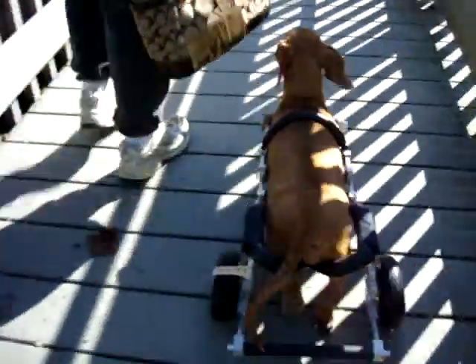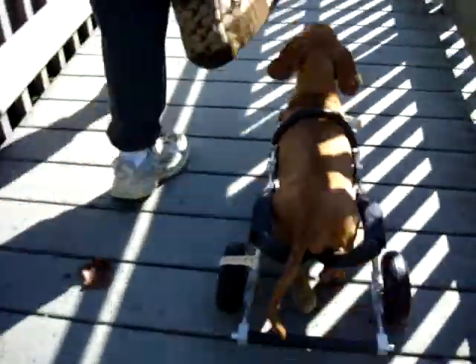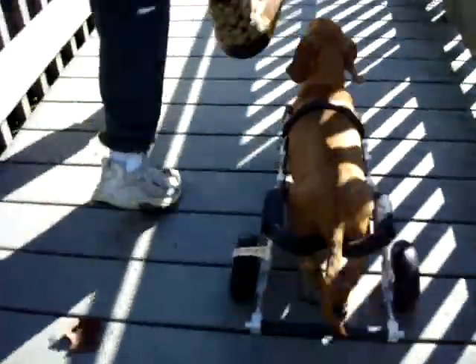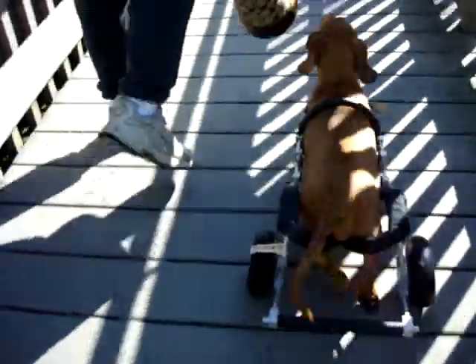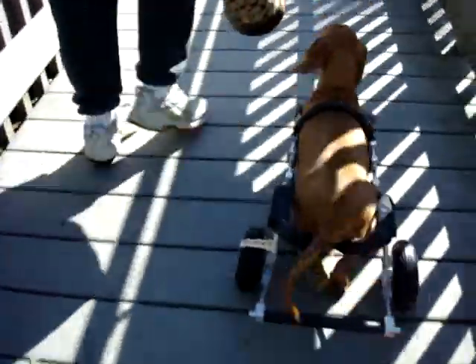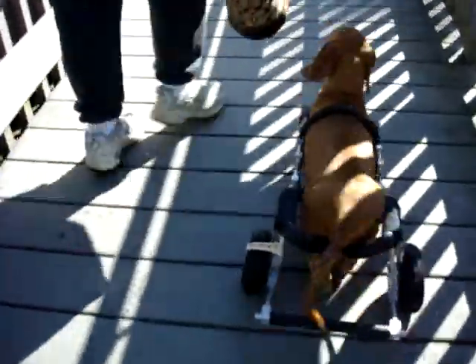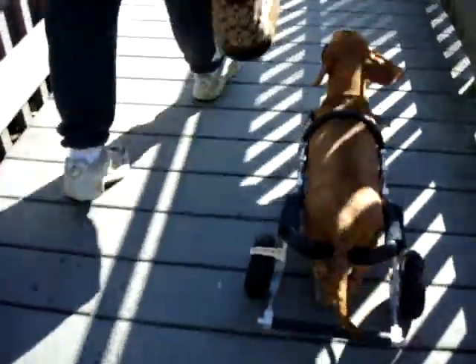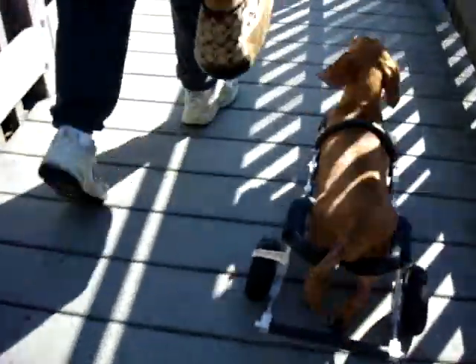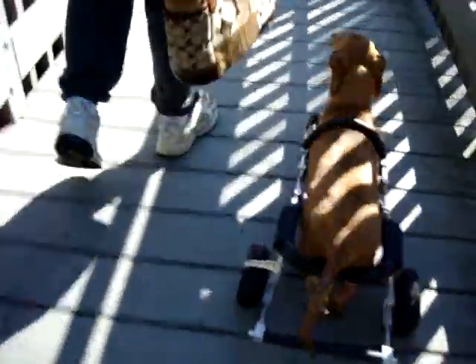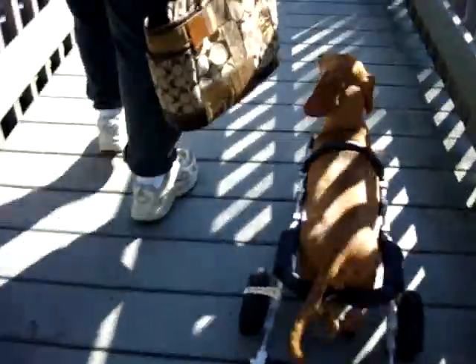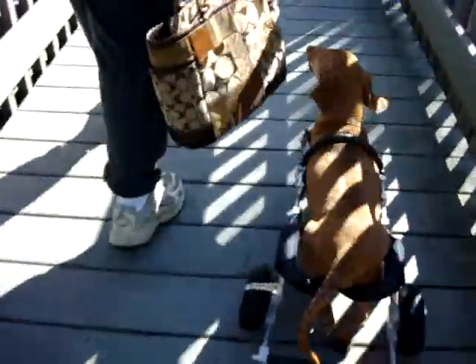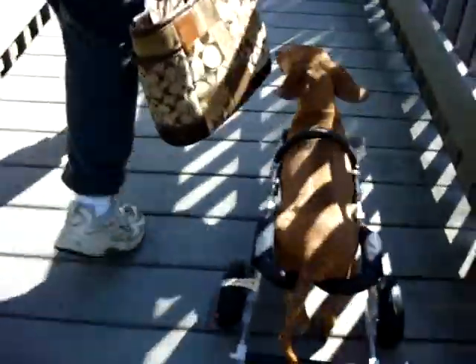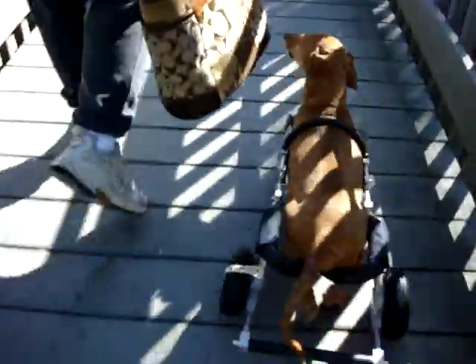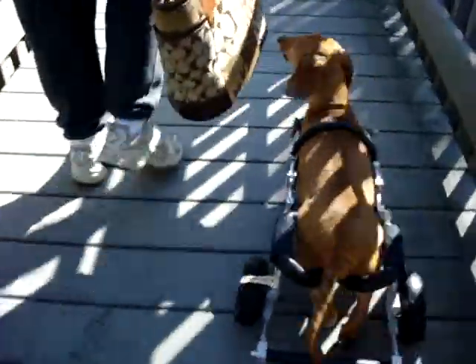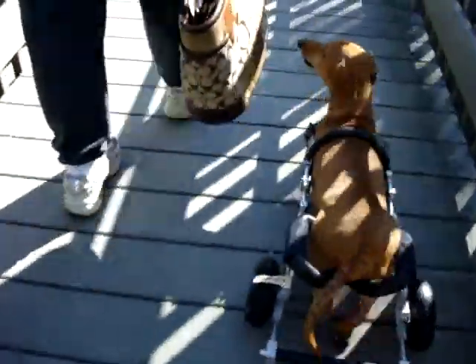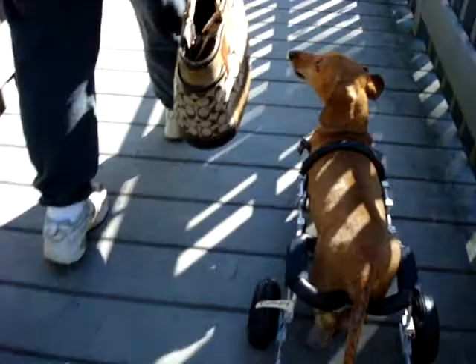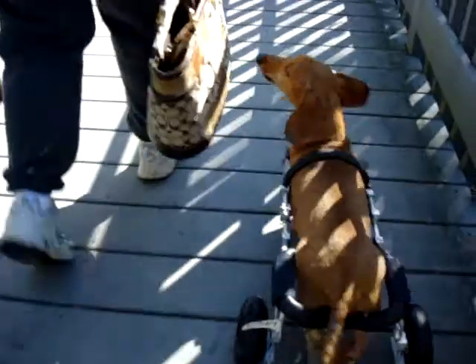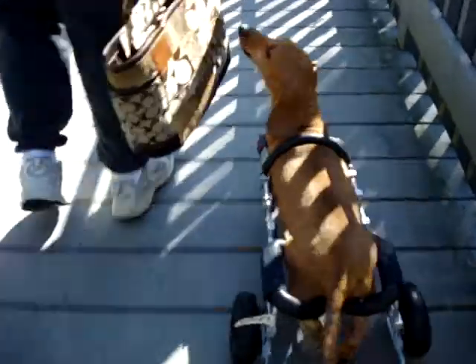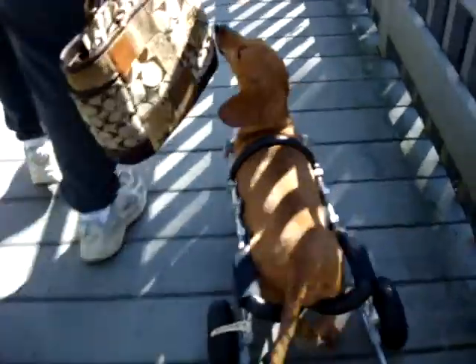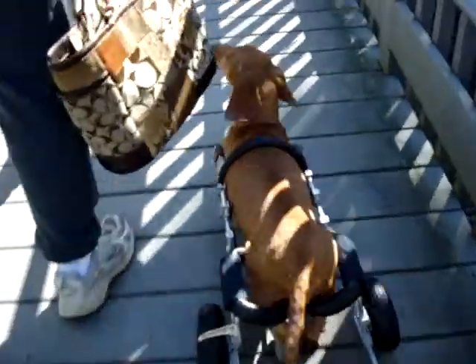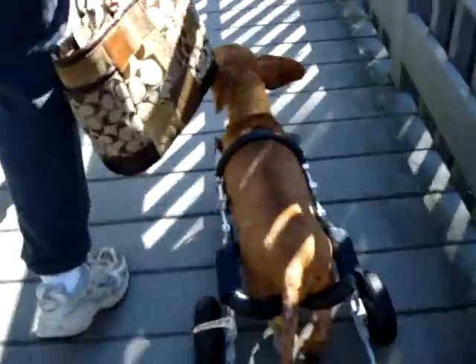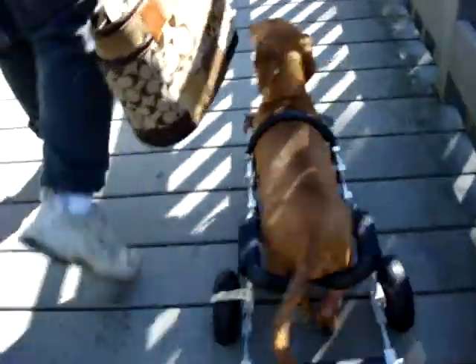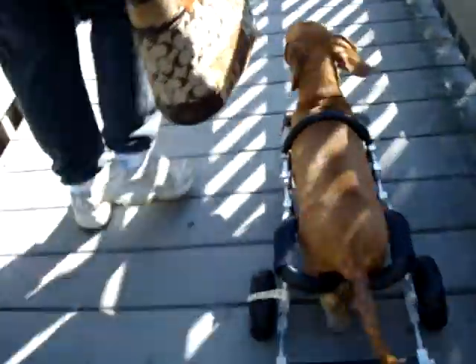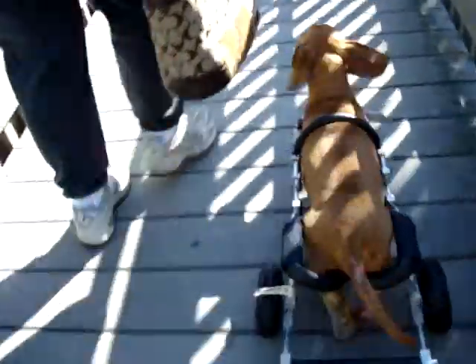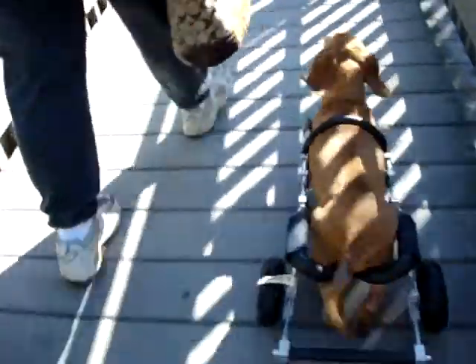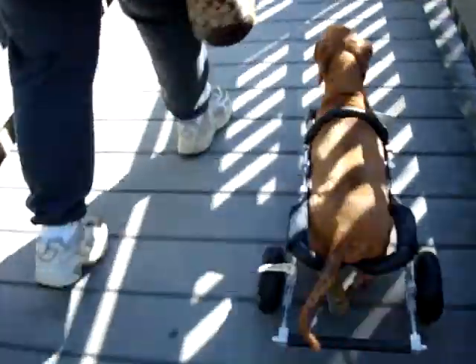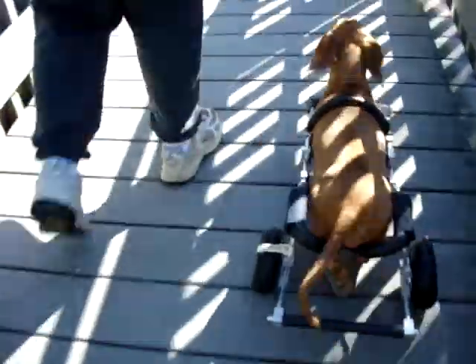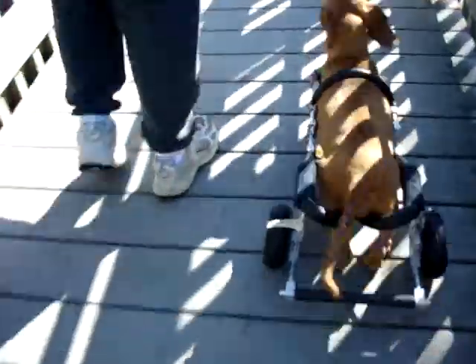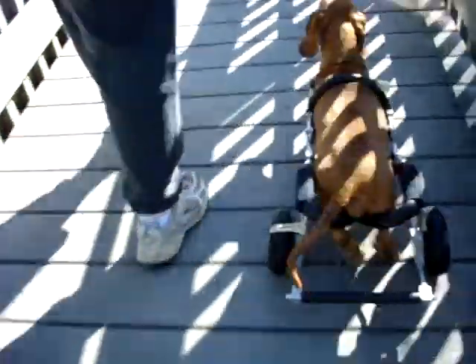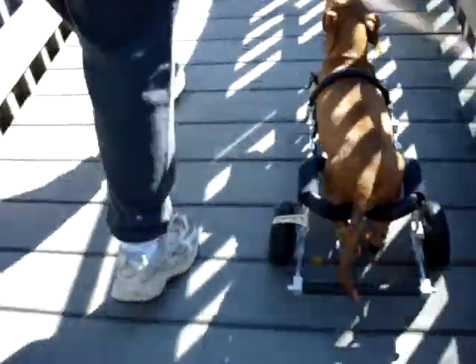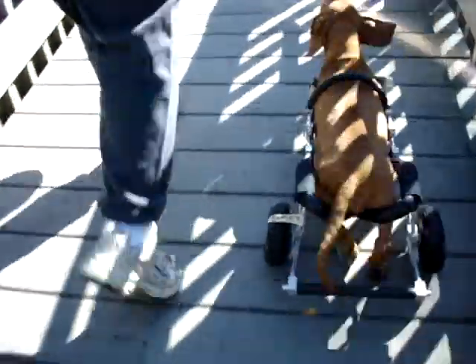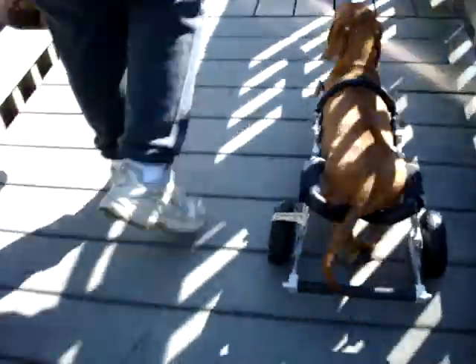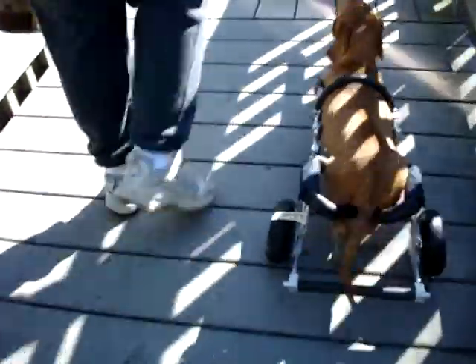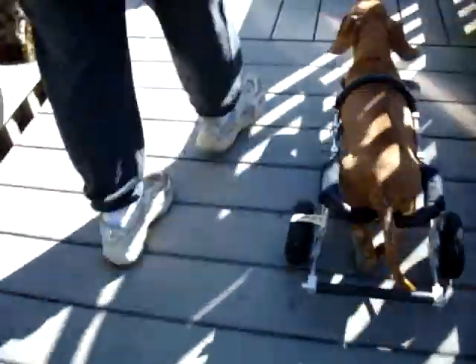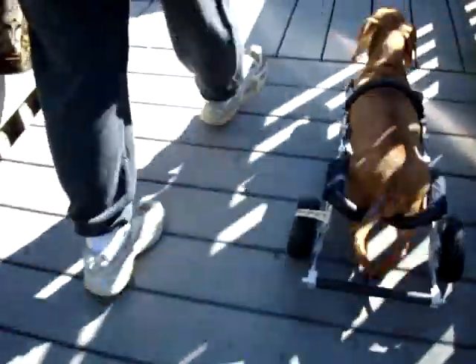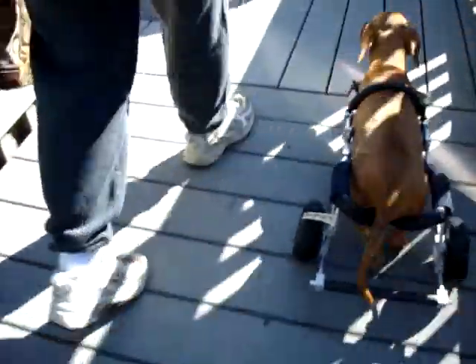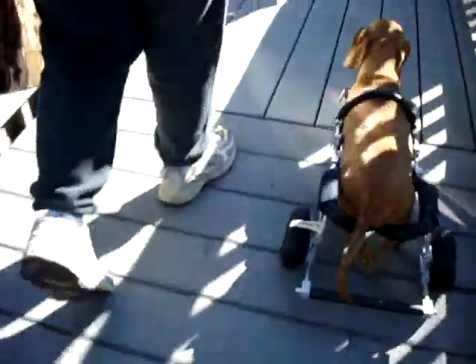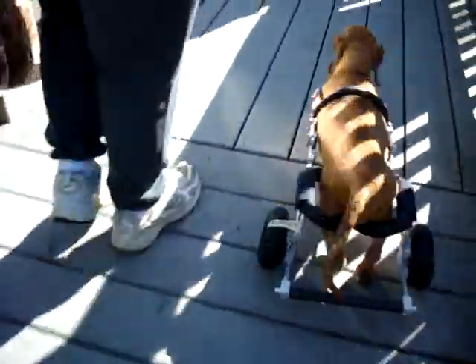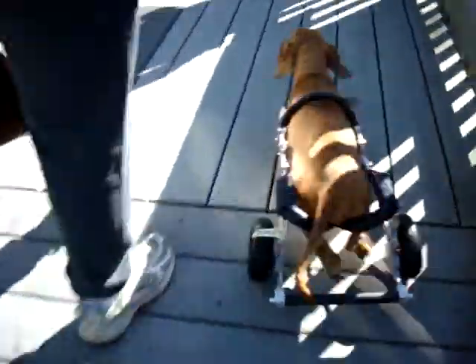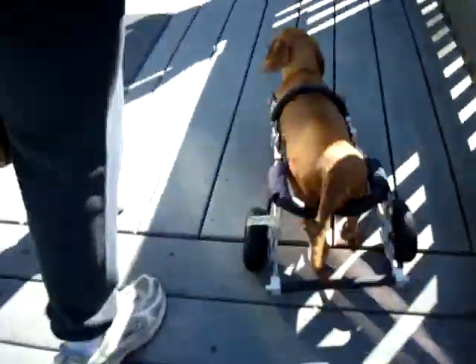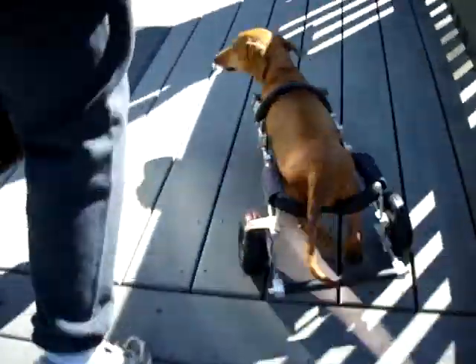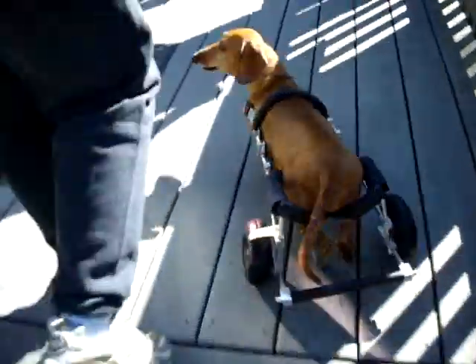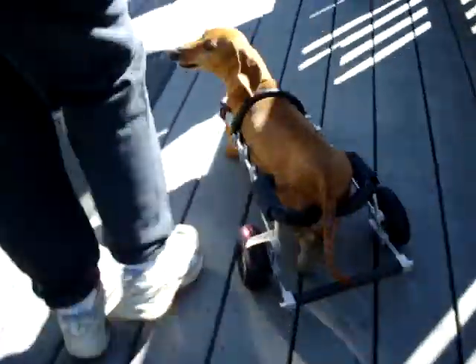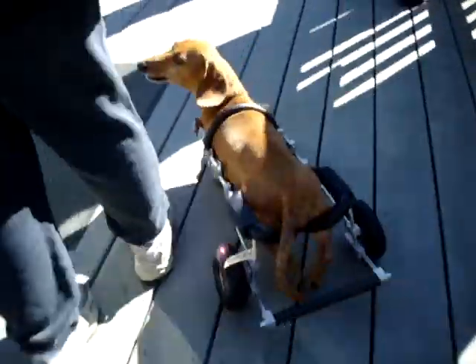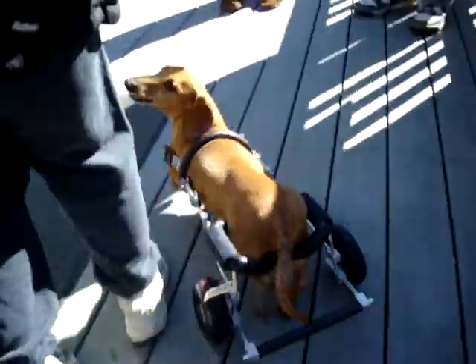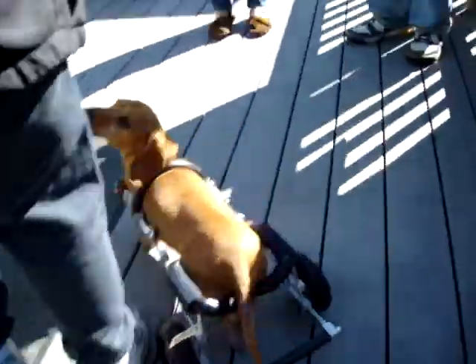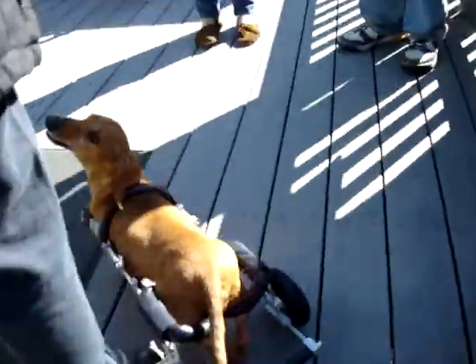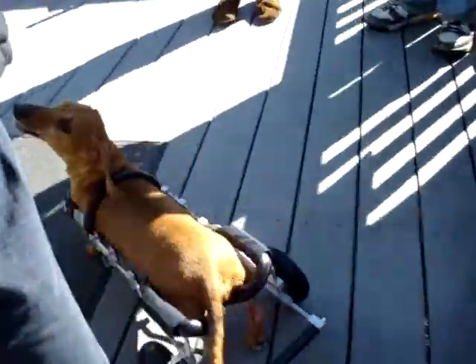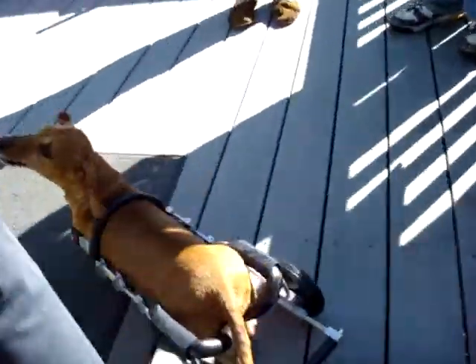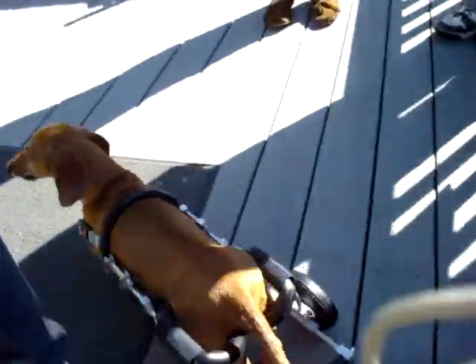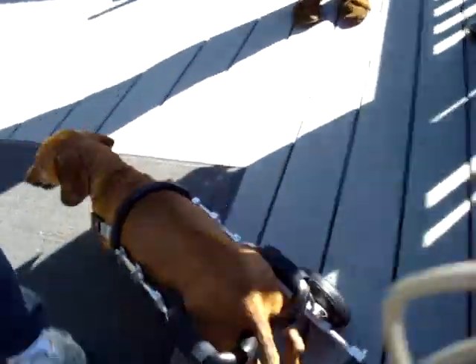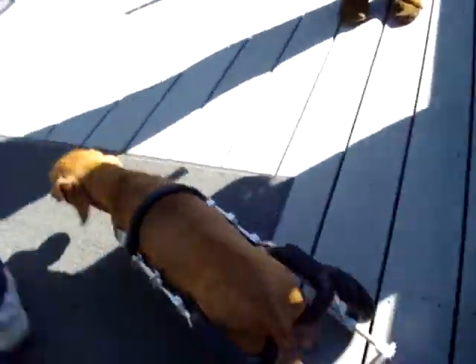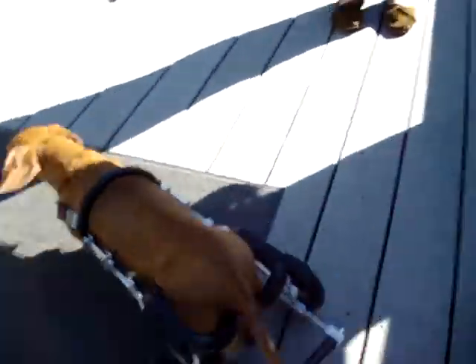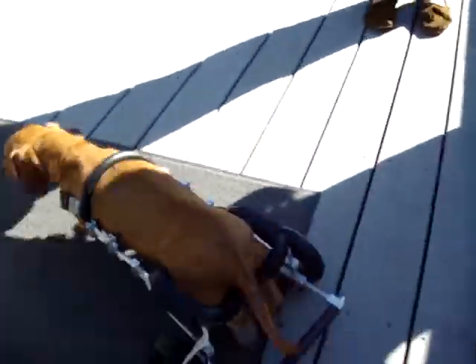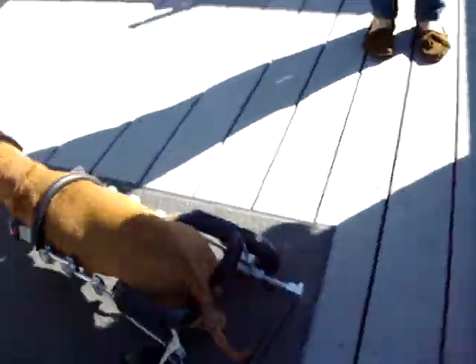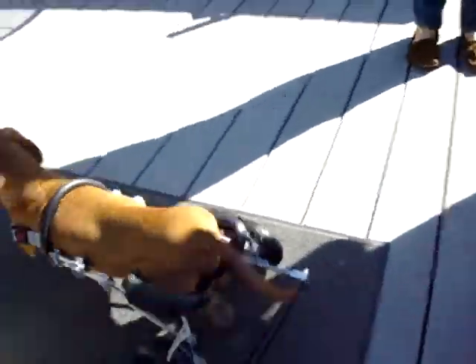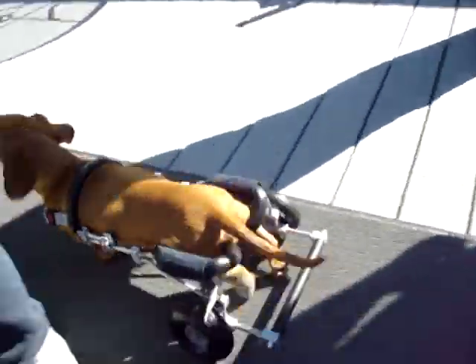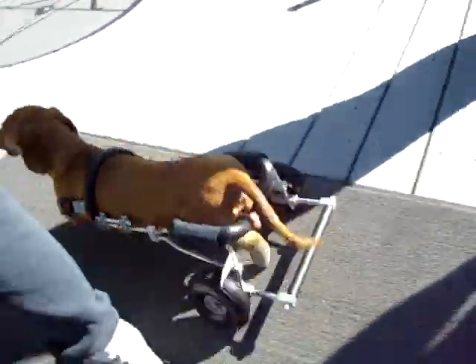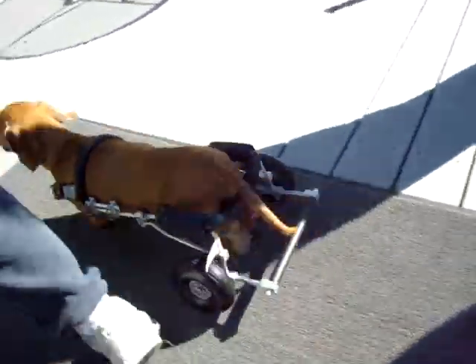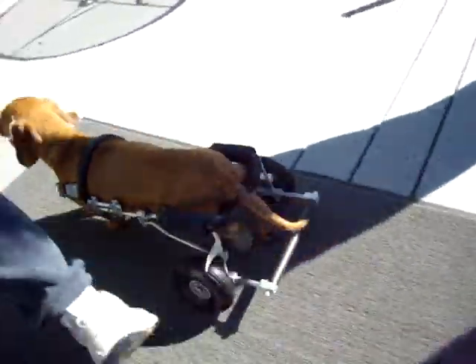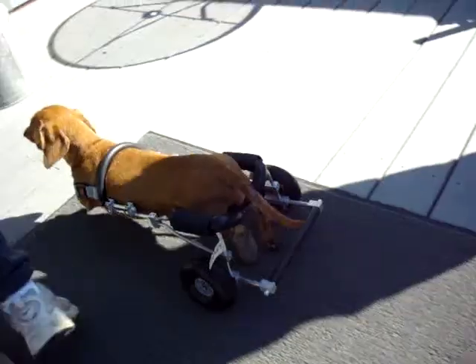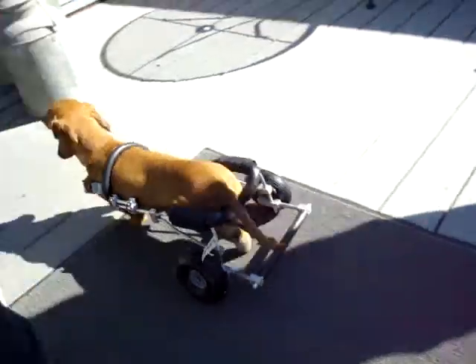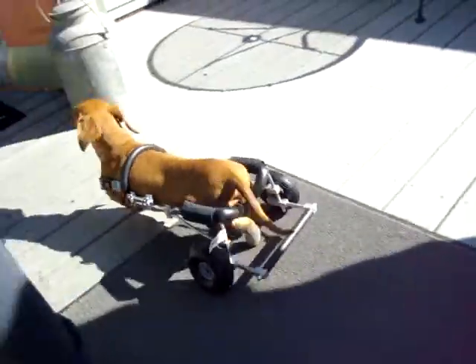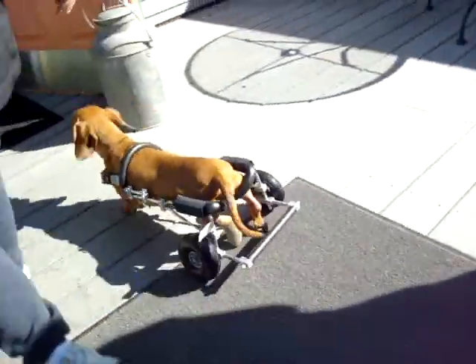And he really moves. He is a moving dog.